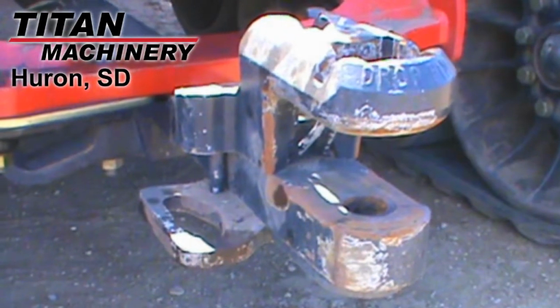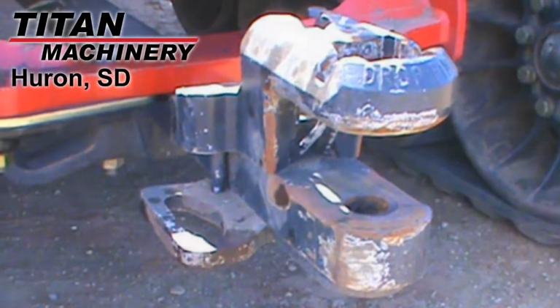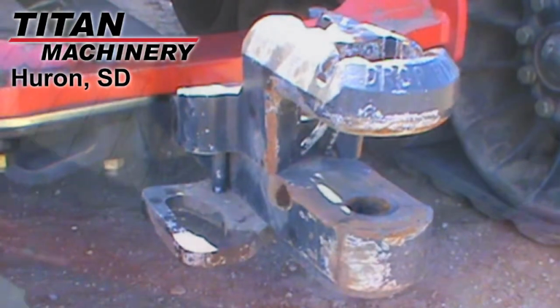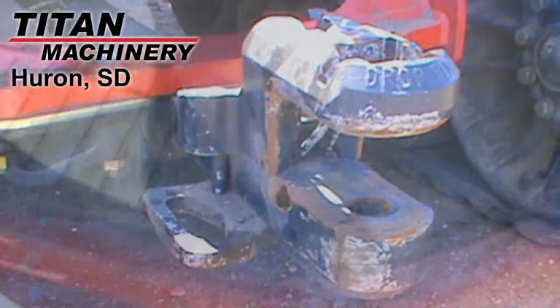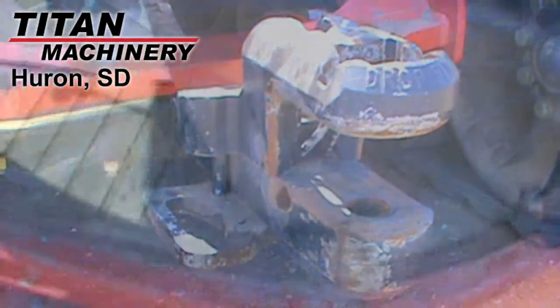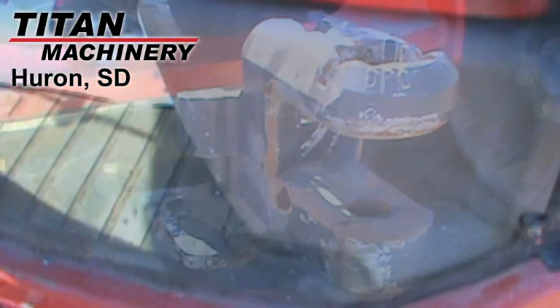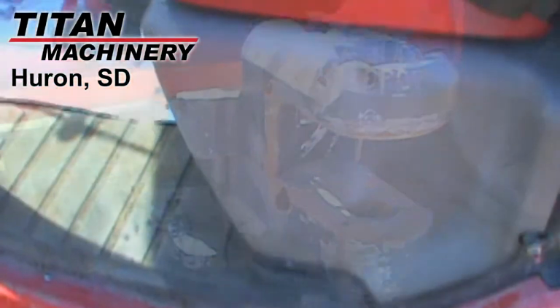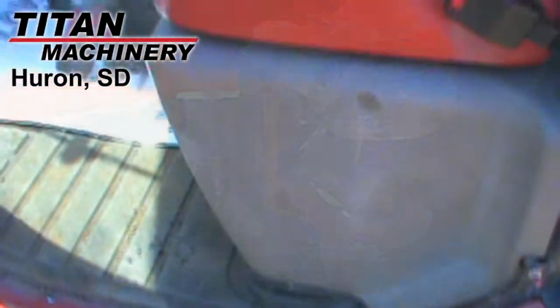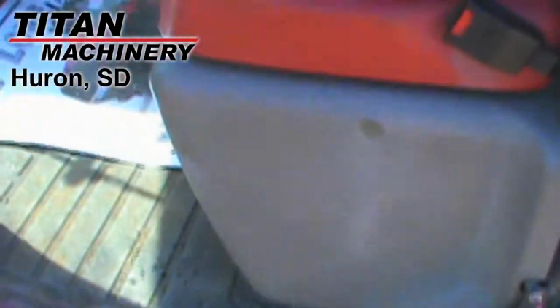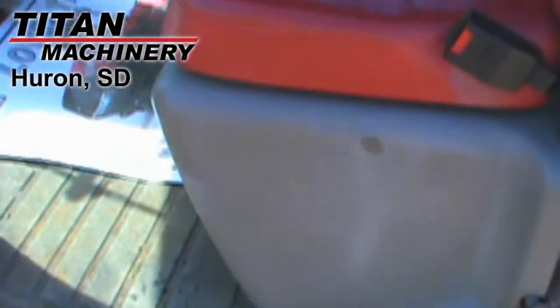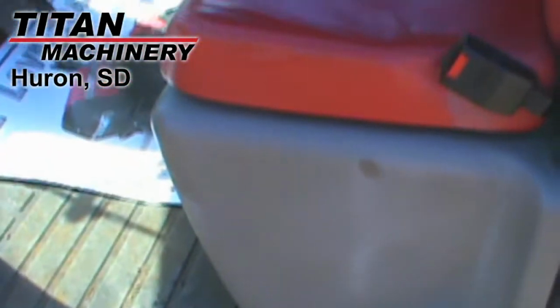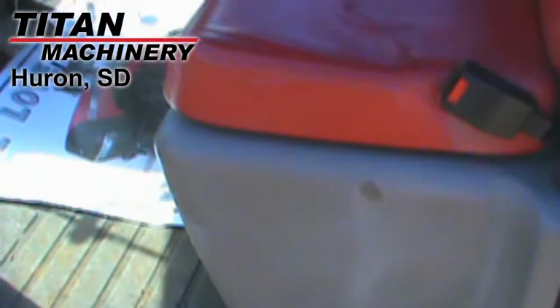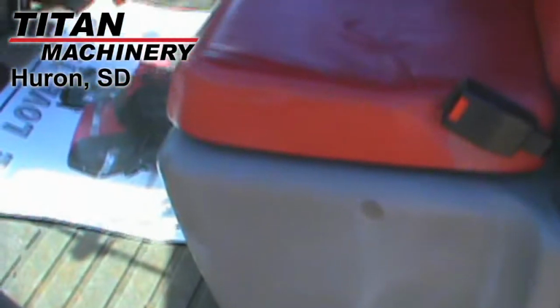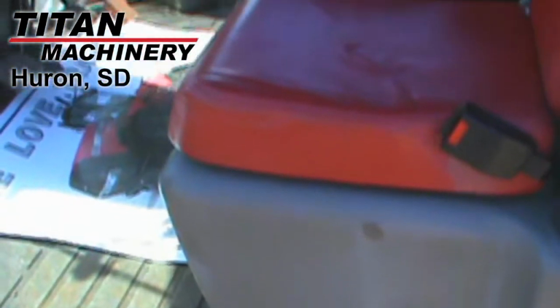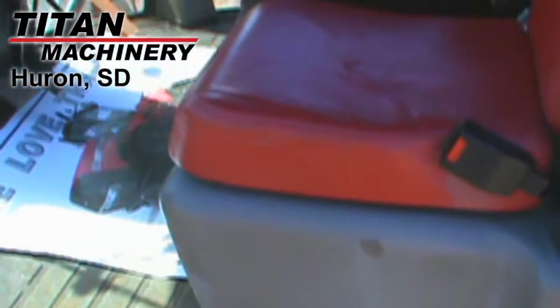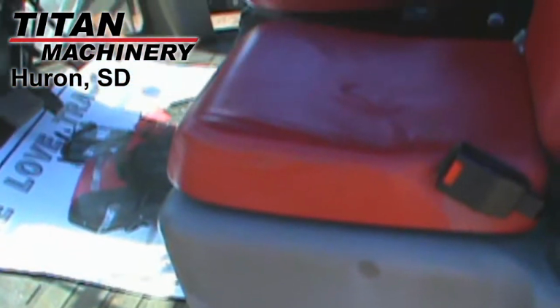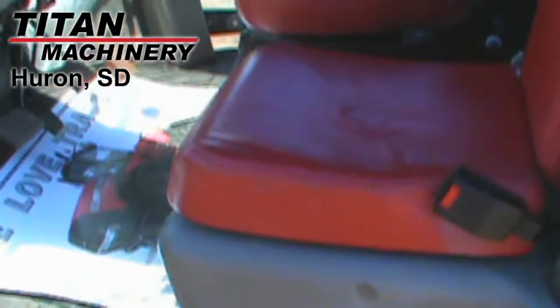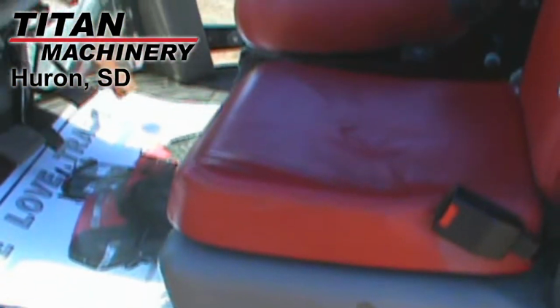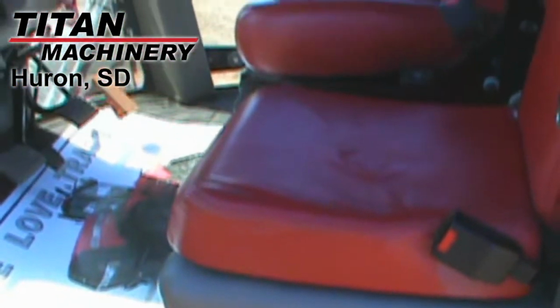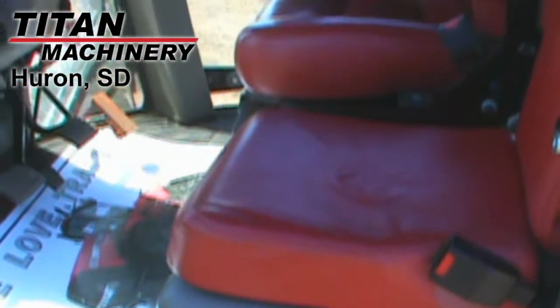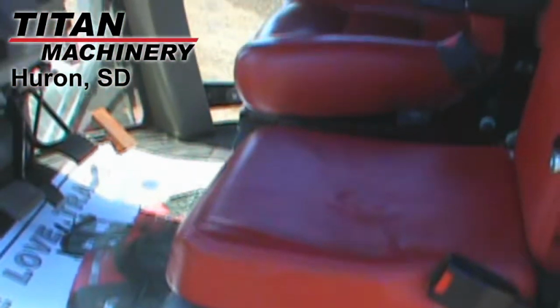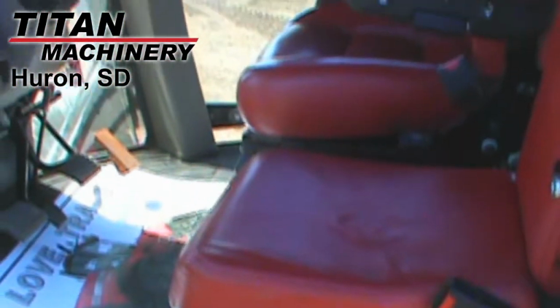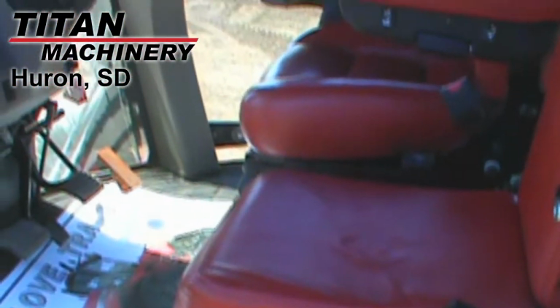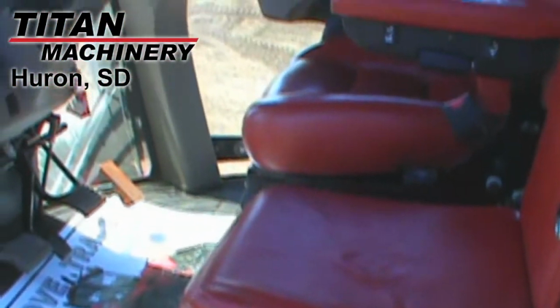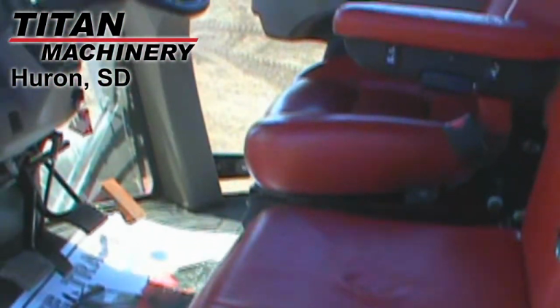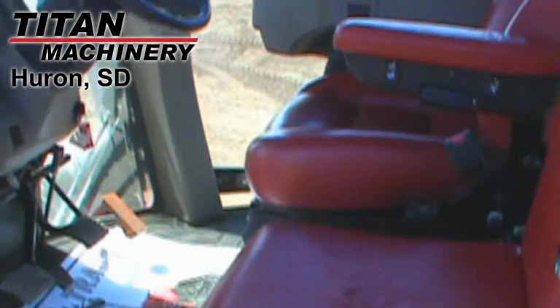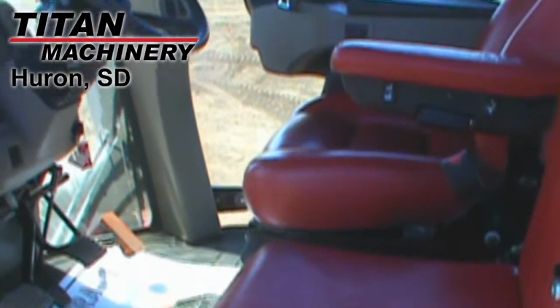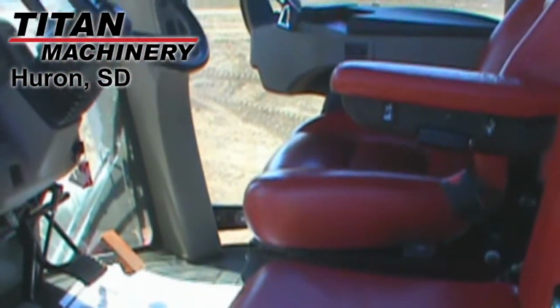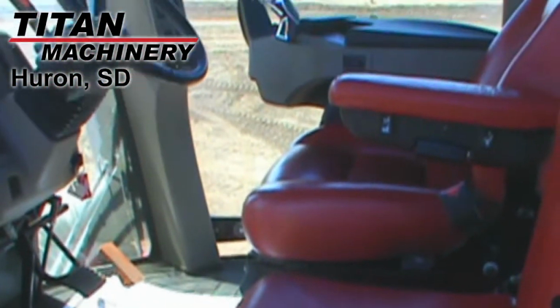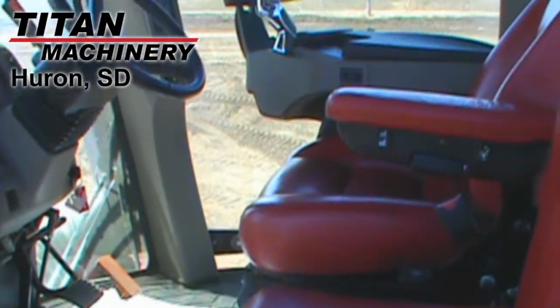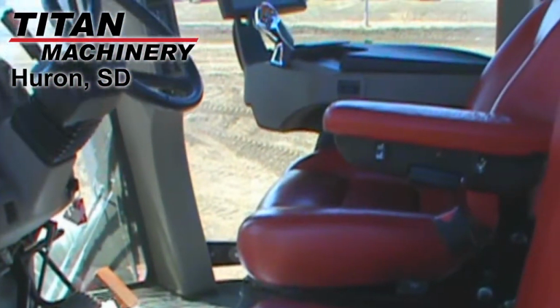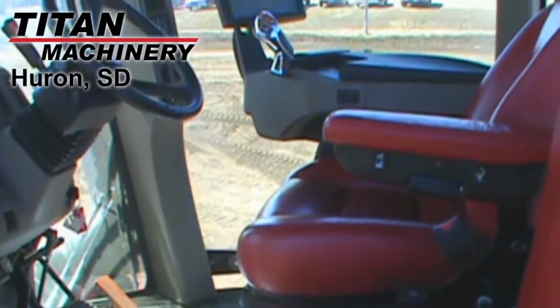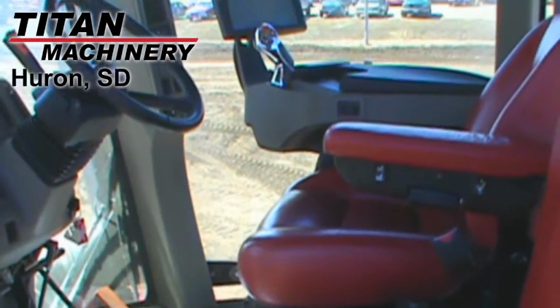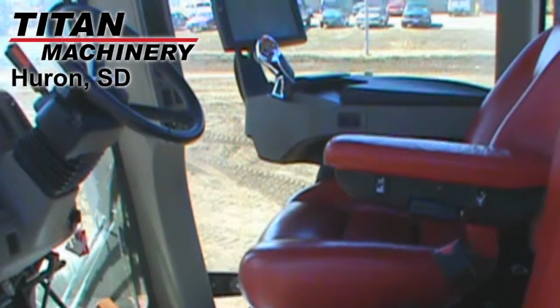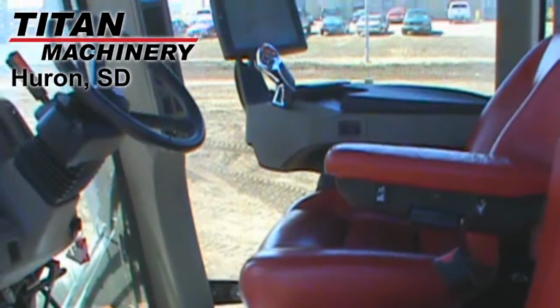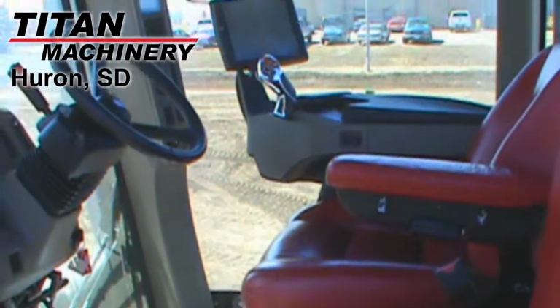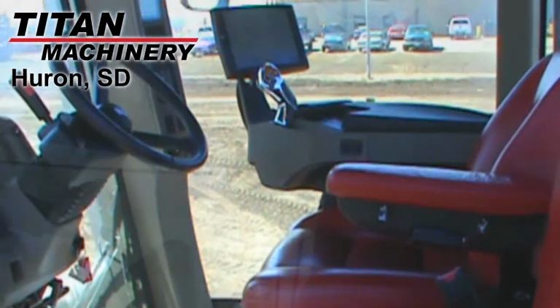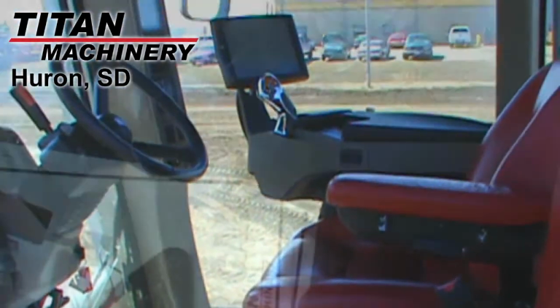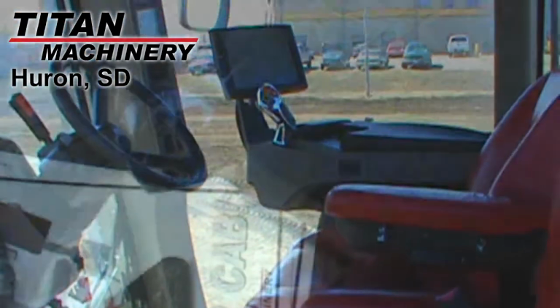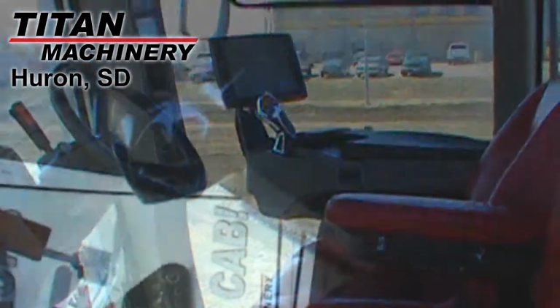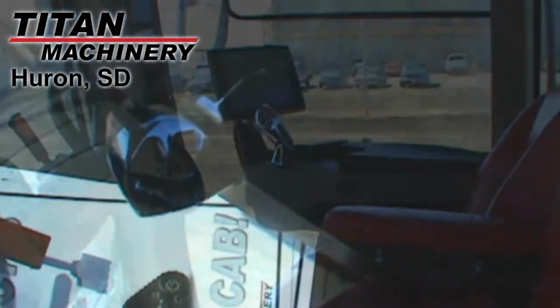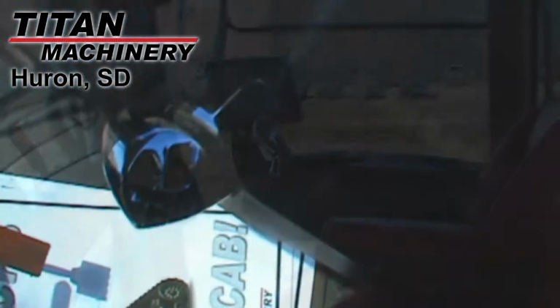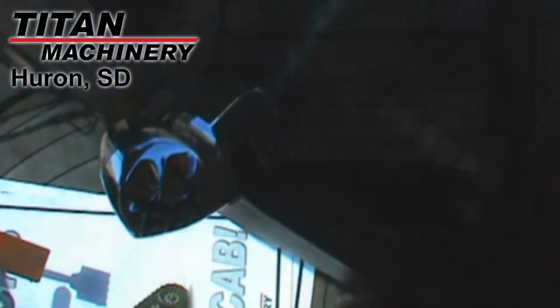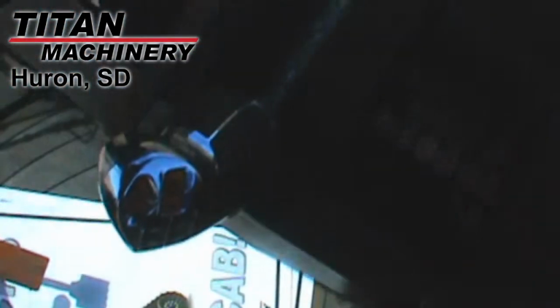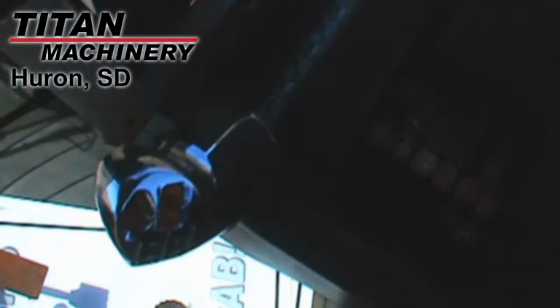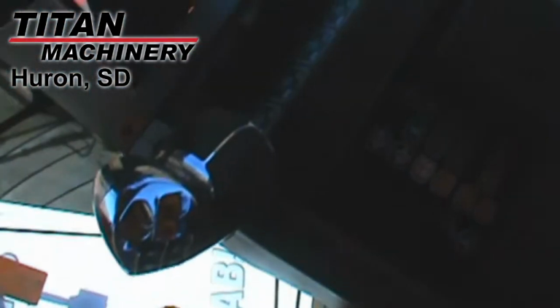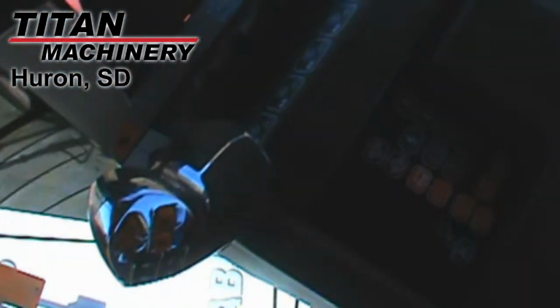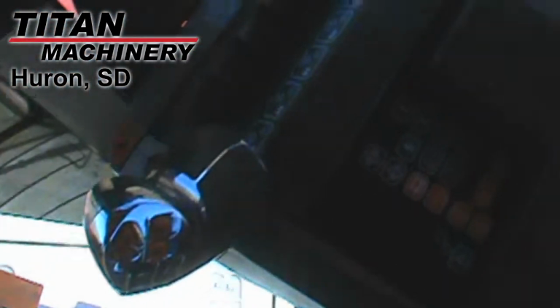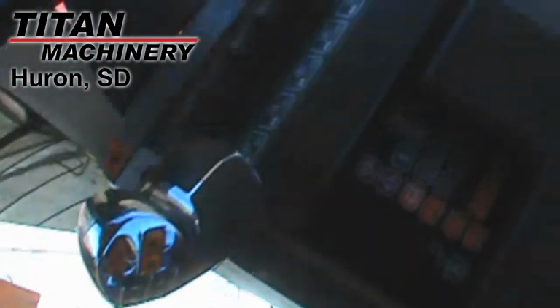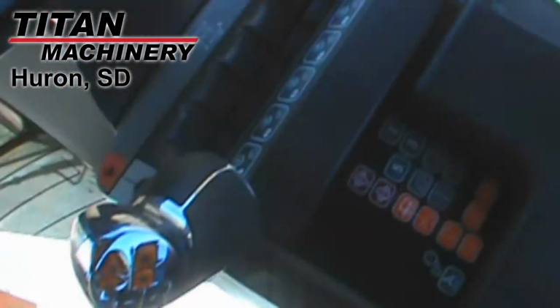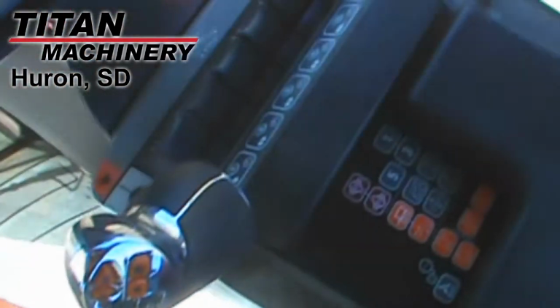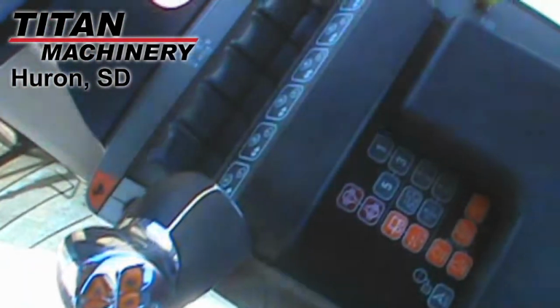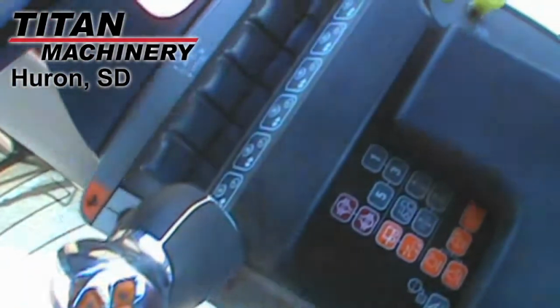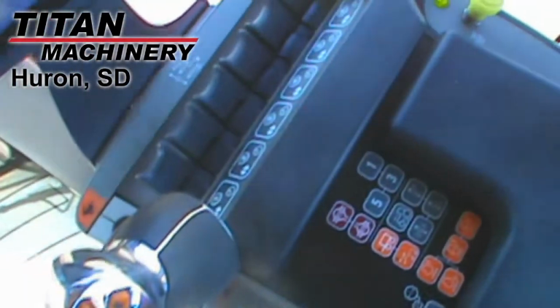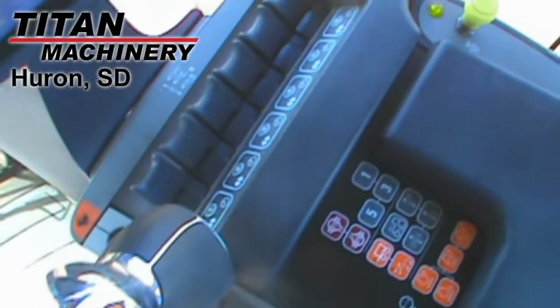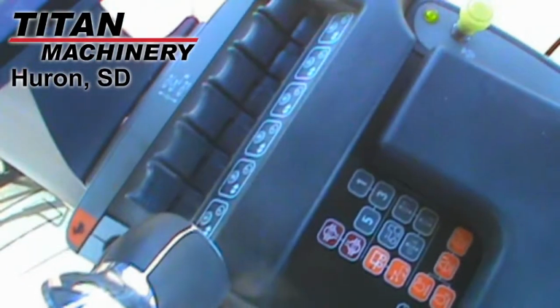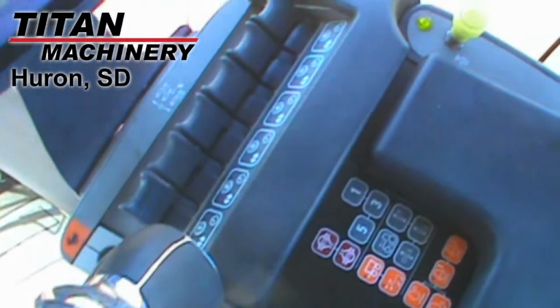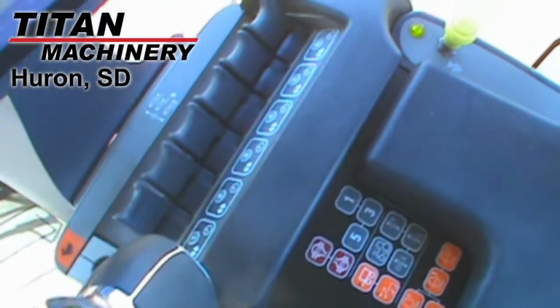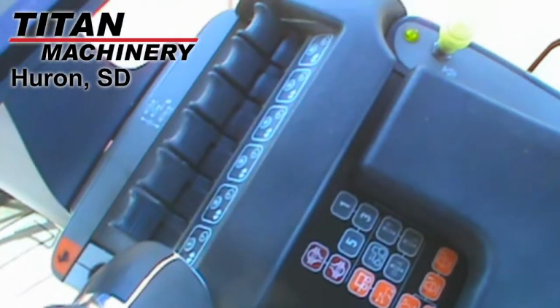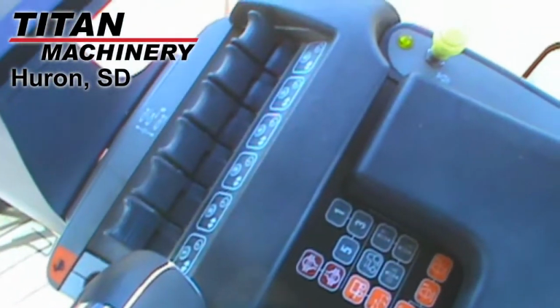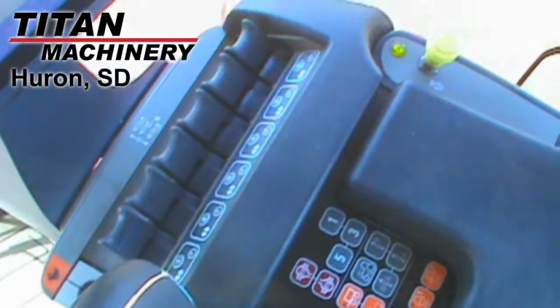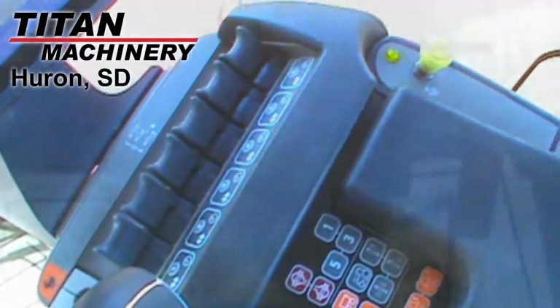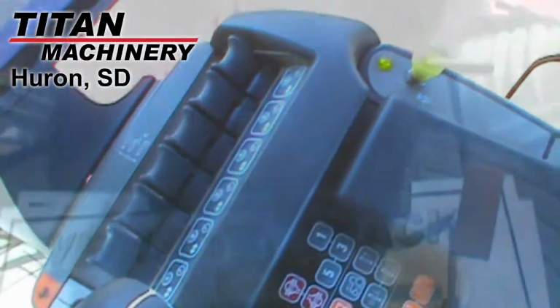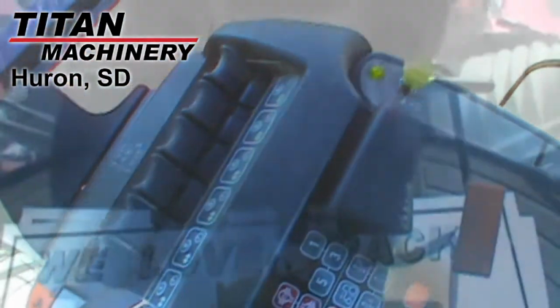This tractor also features a power shift transmission, power-up shuttle shift, 16 forward speeds, and two reverse speeds.